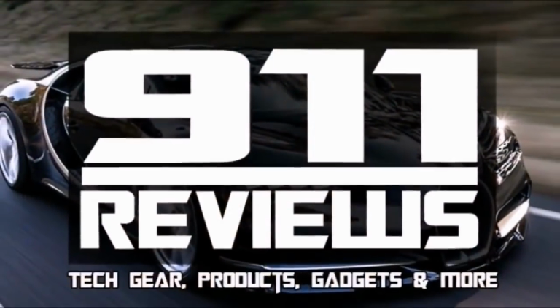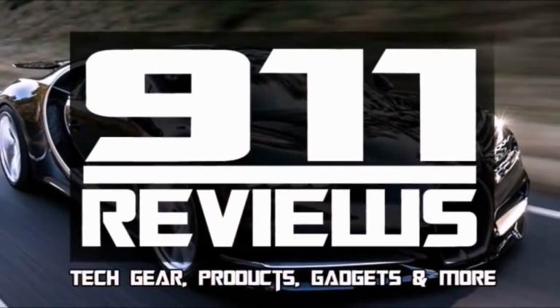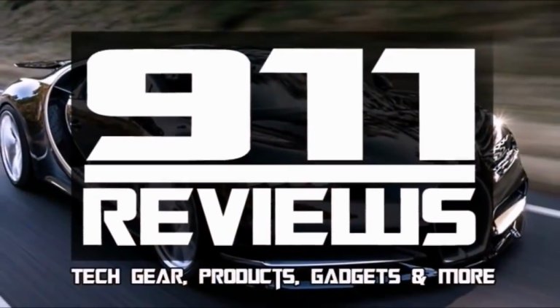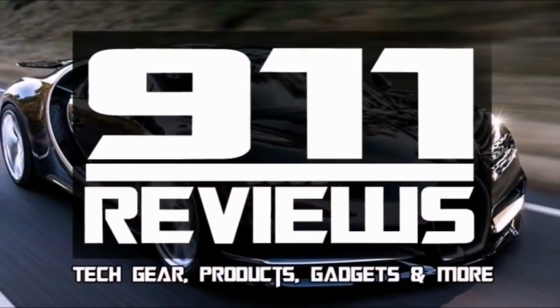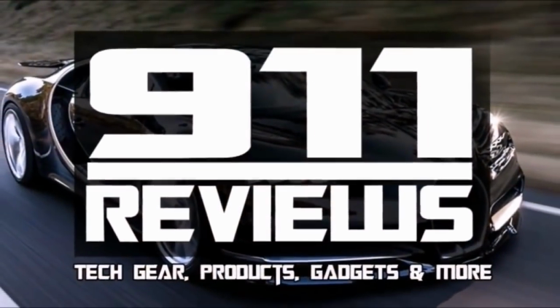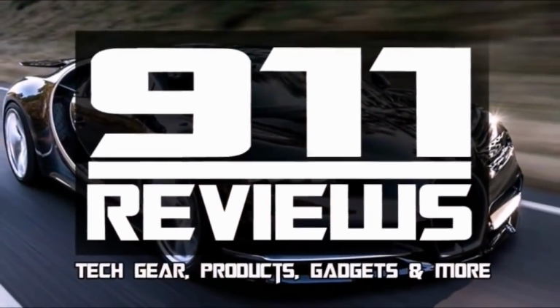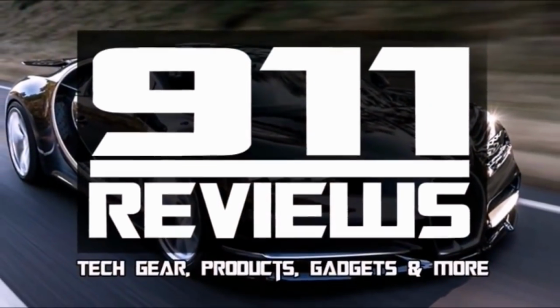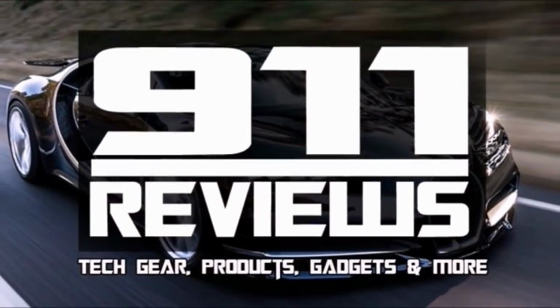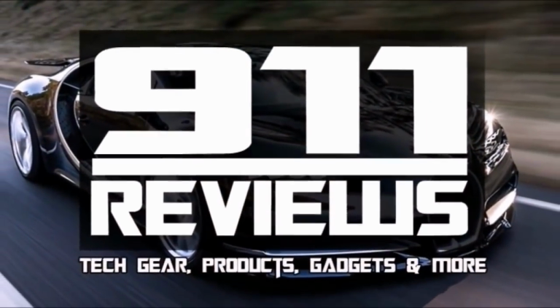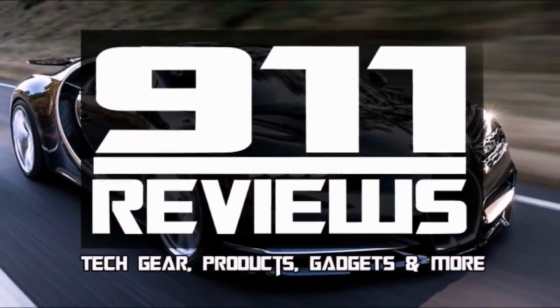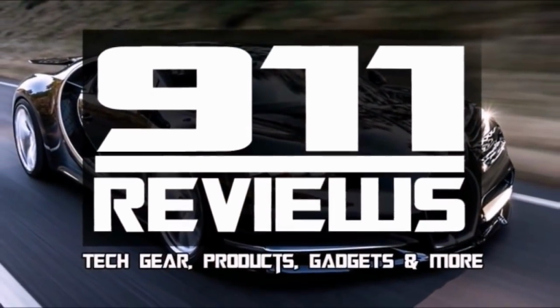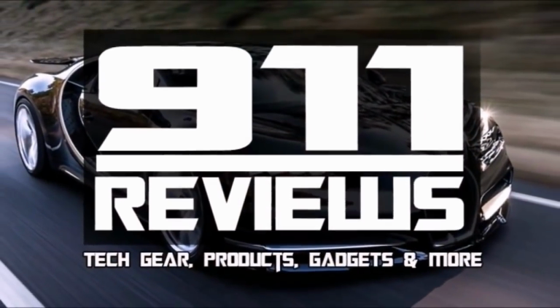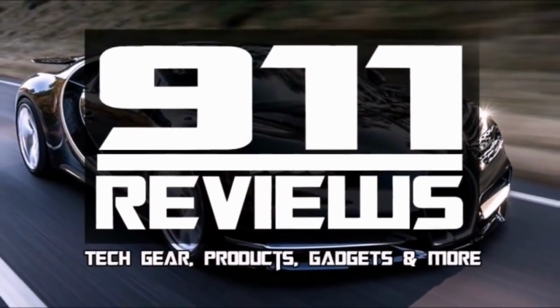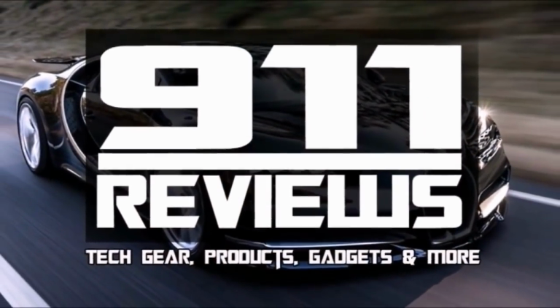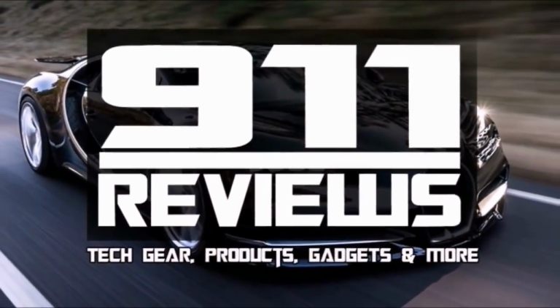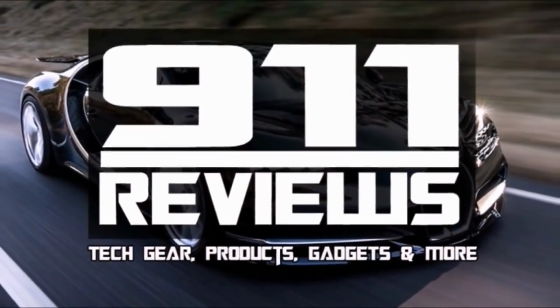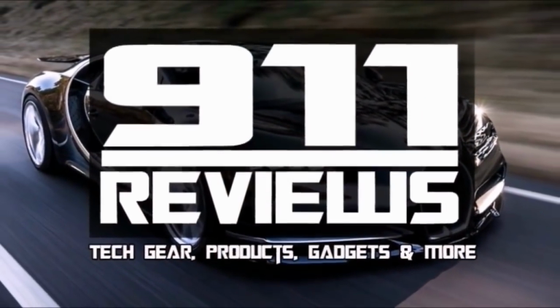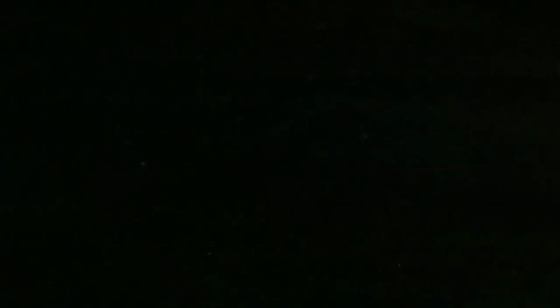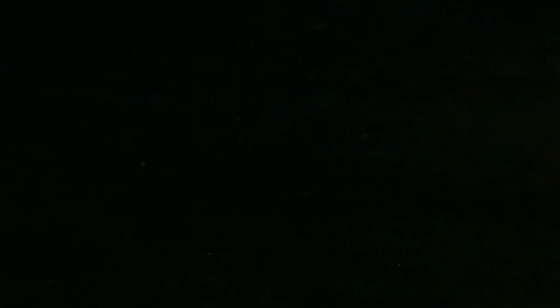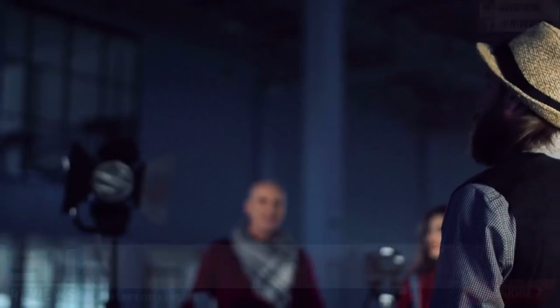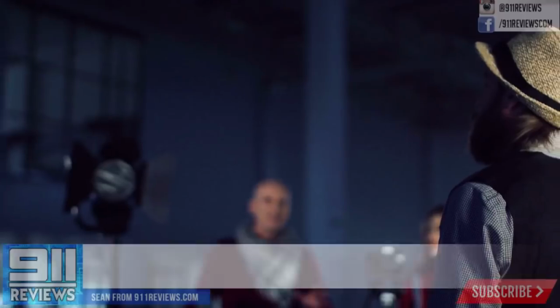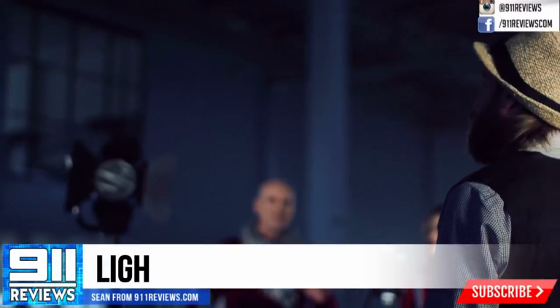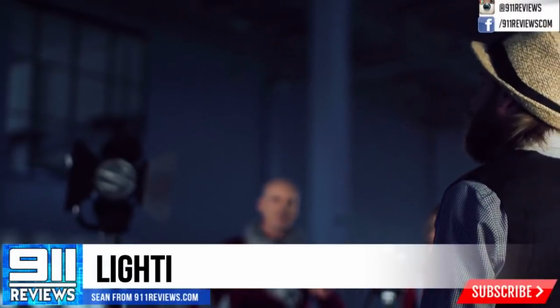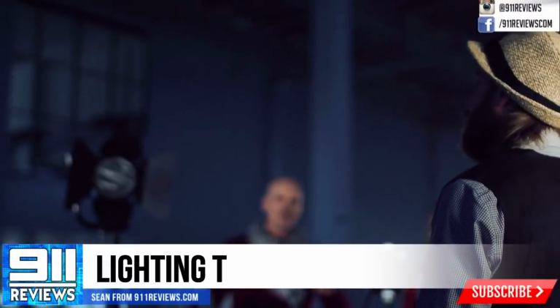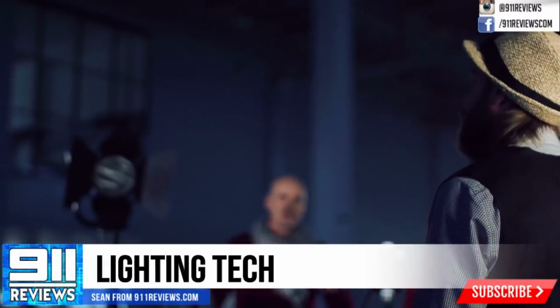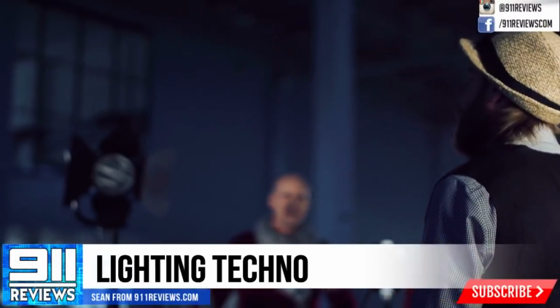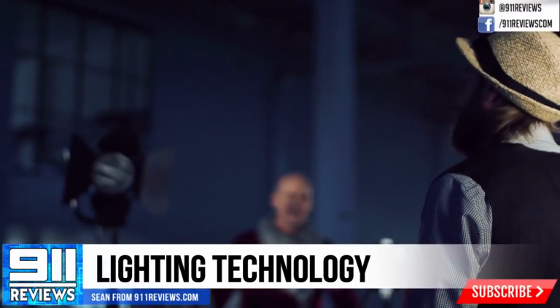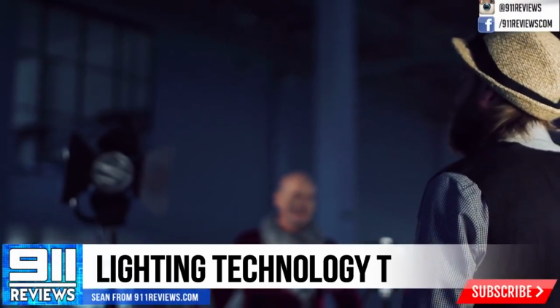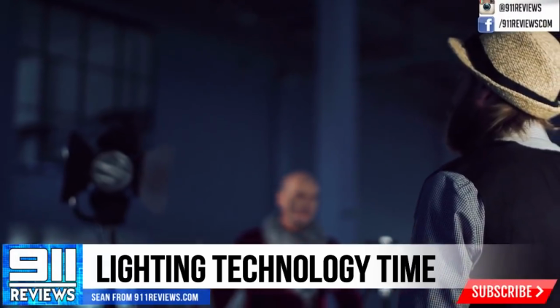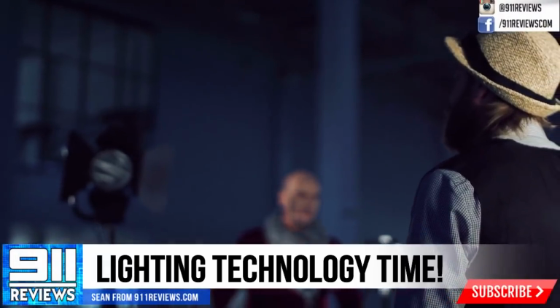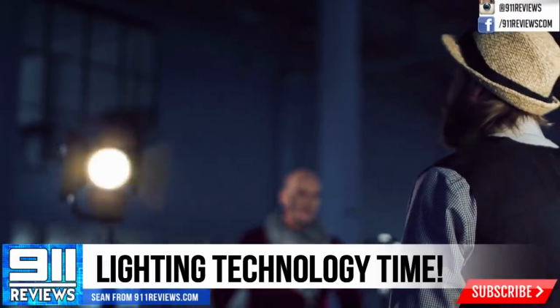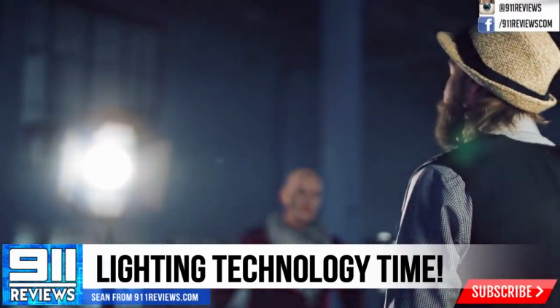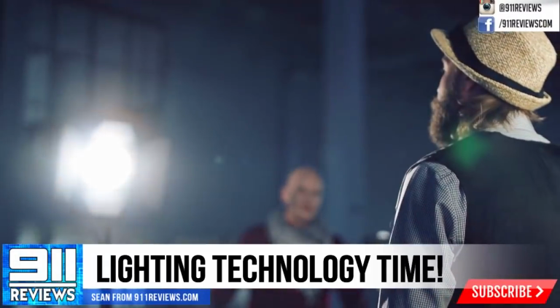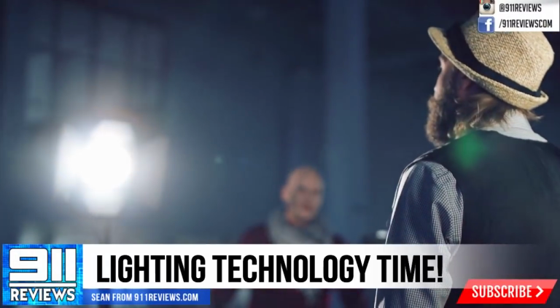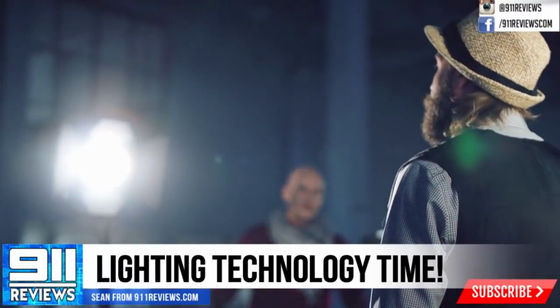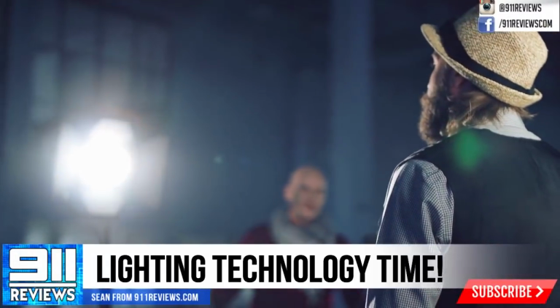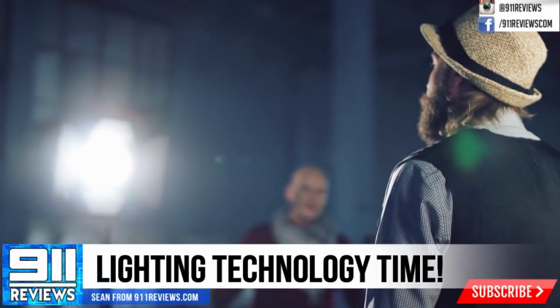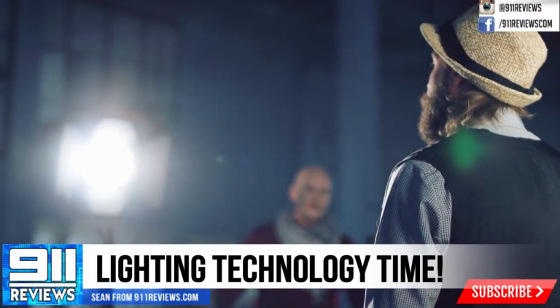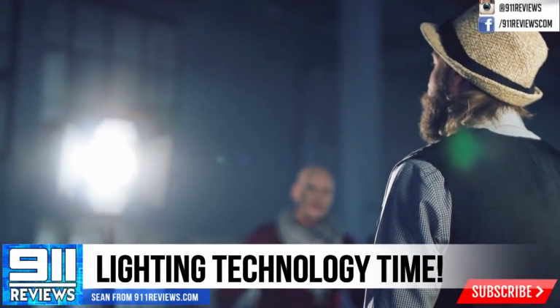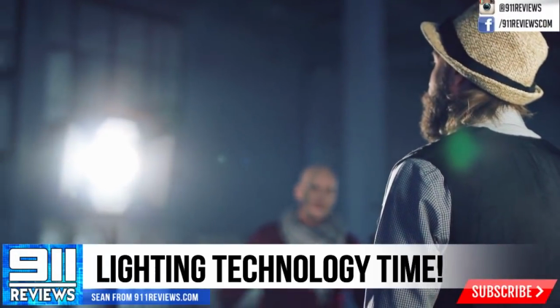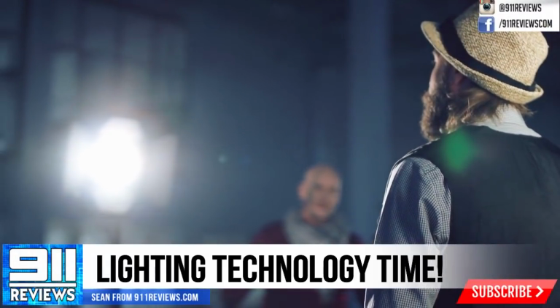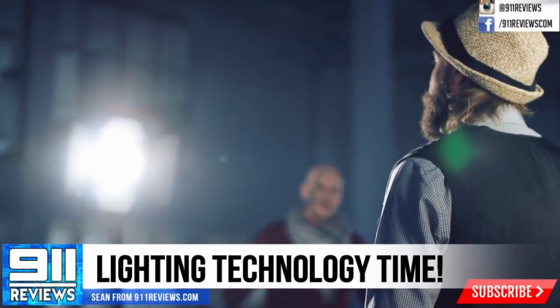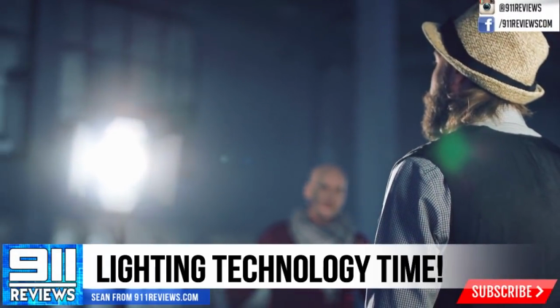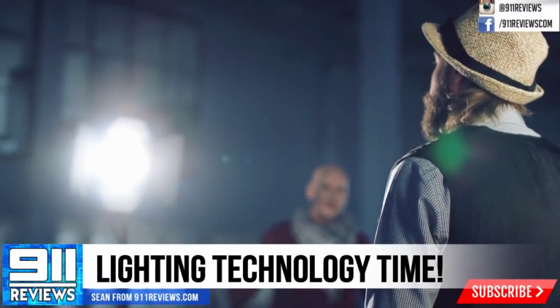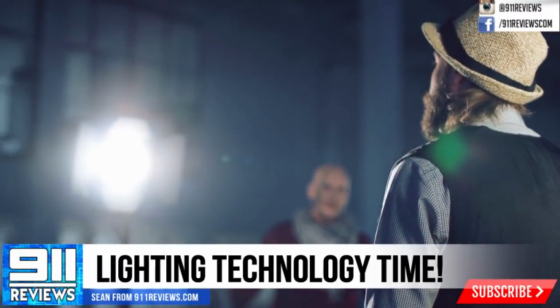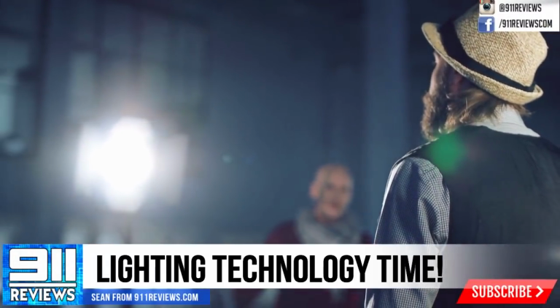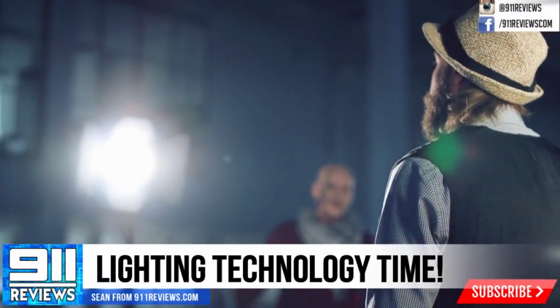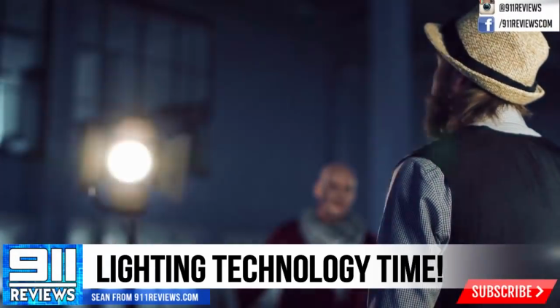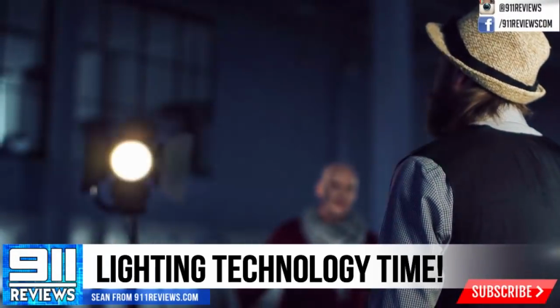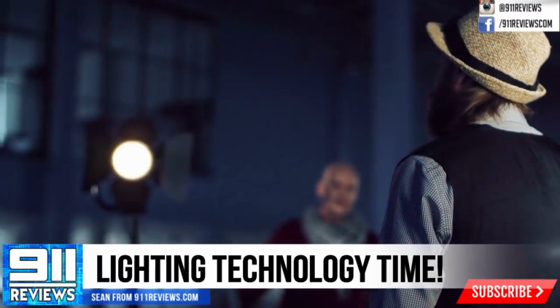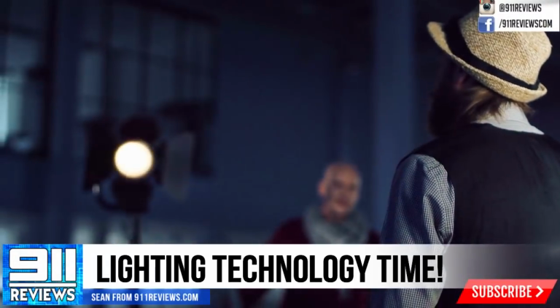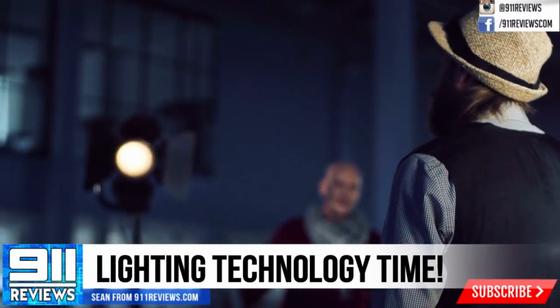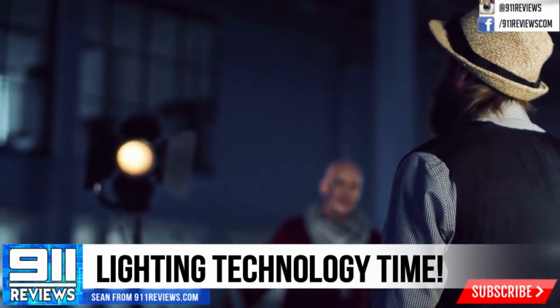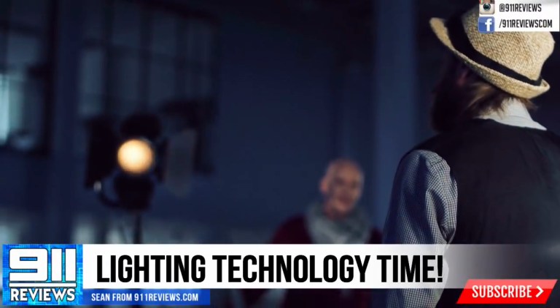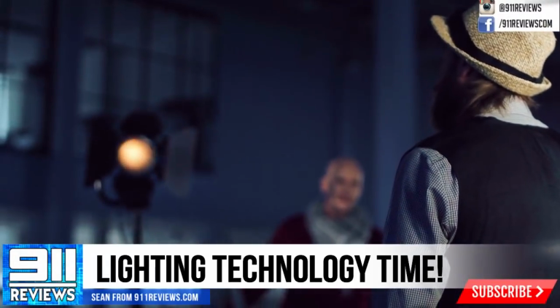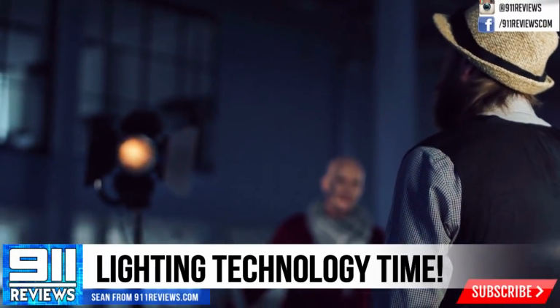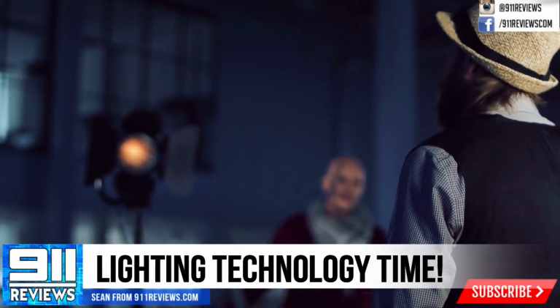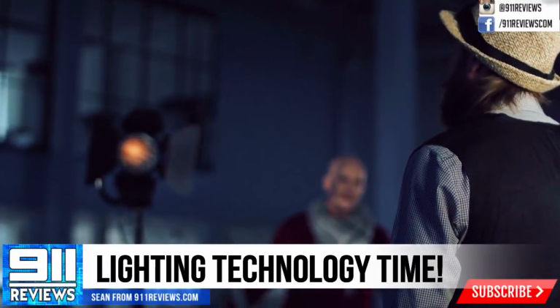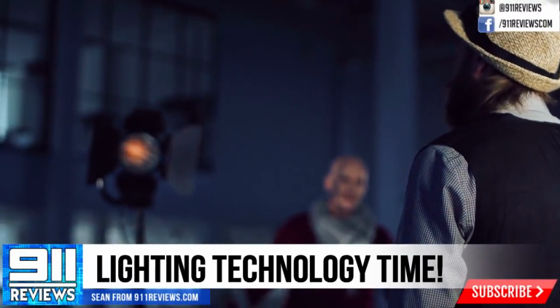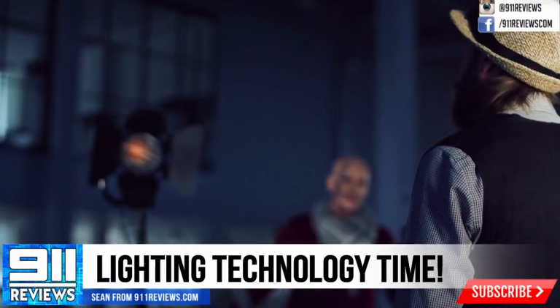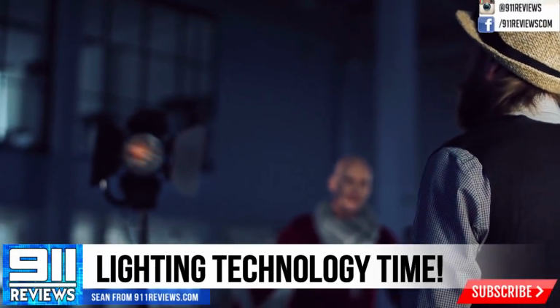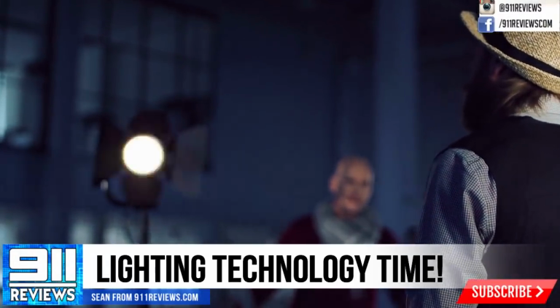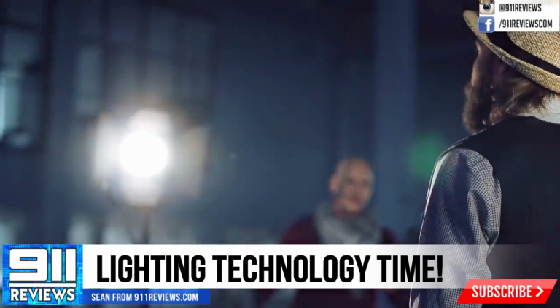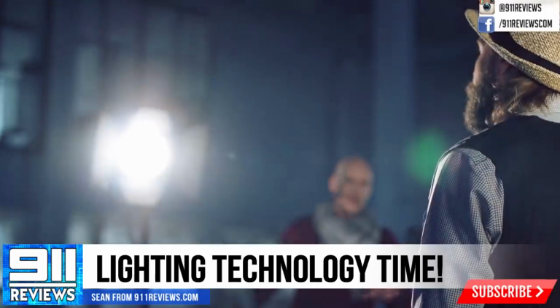Good morning technology fans, I'm Sean and this is 9-1-1 Reviews, and today I've got some meat and potatoes technology for you.